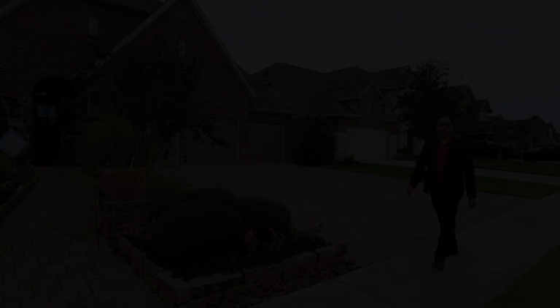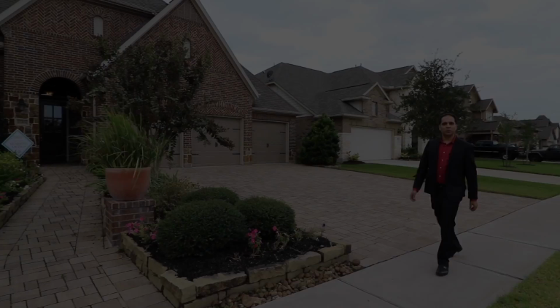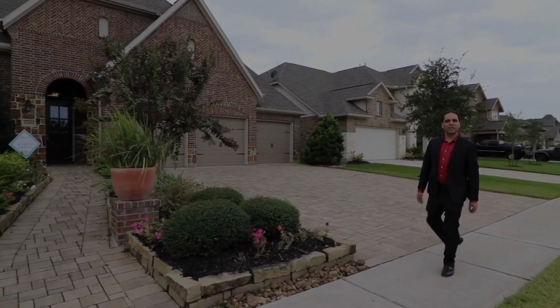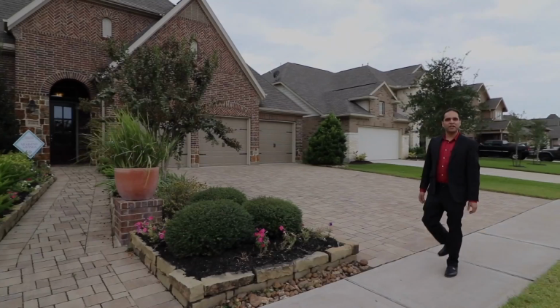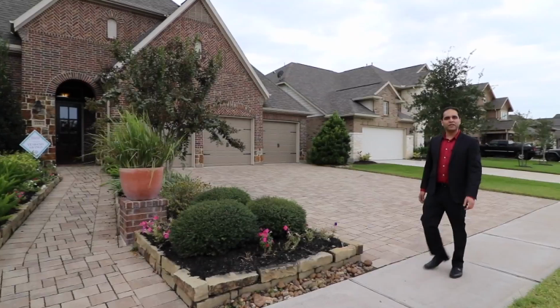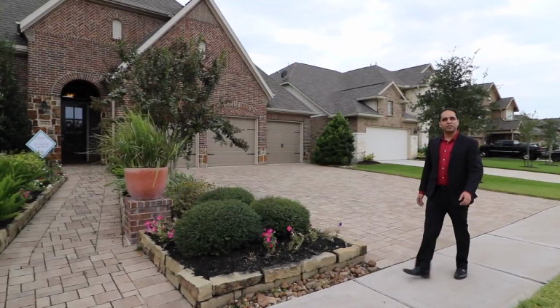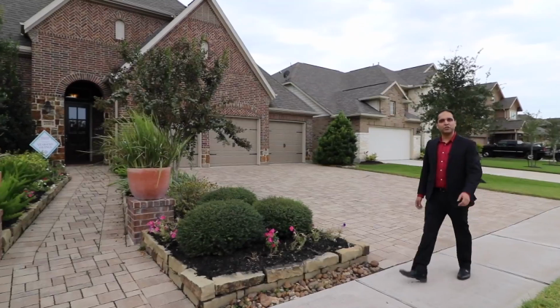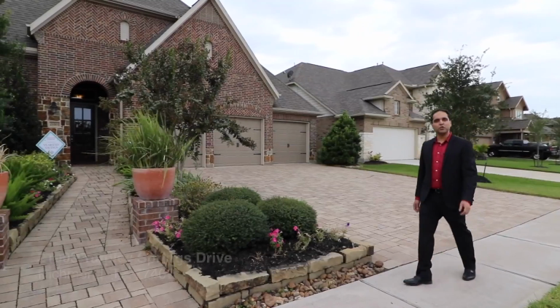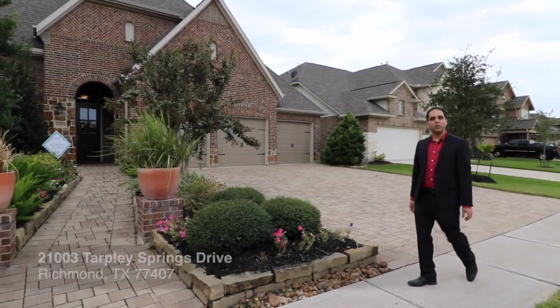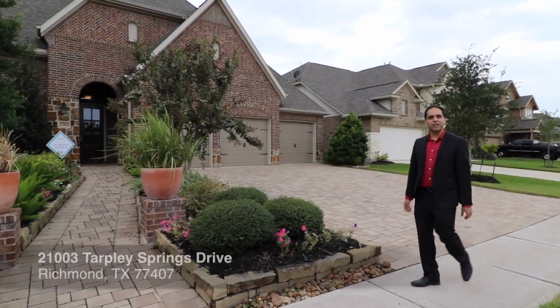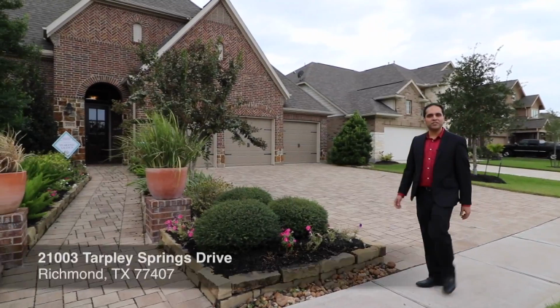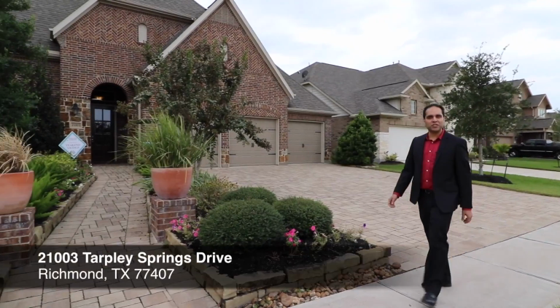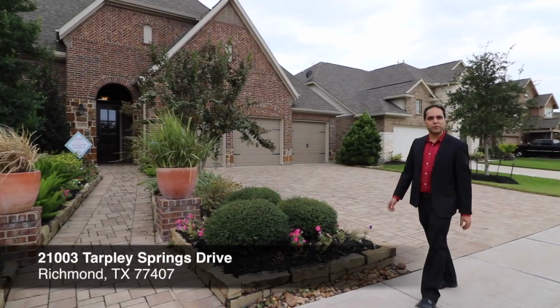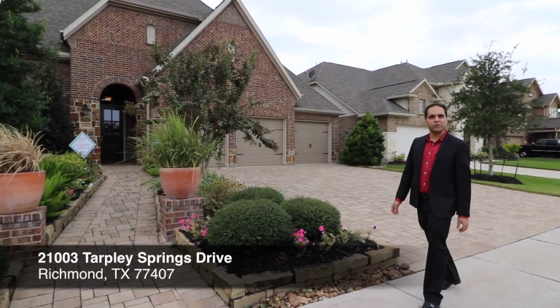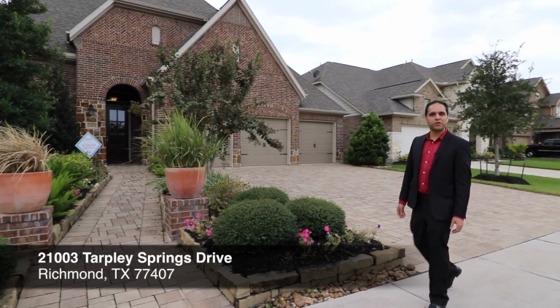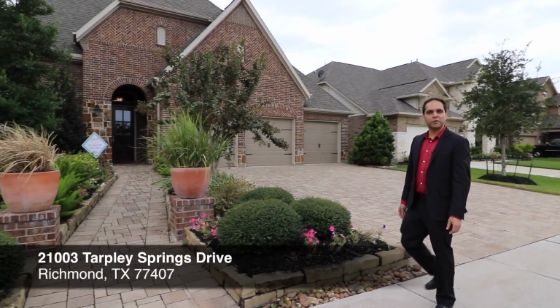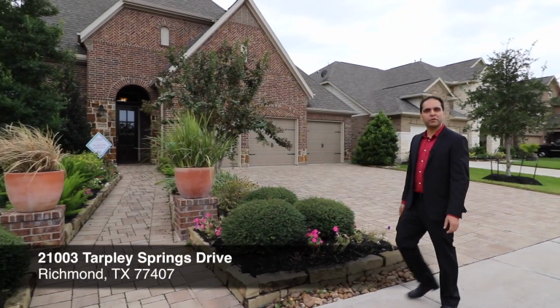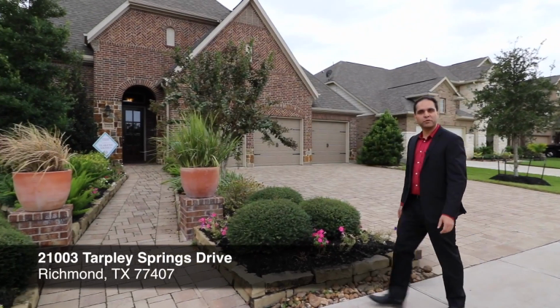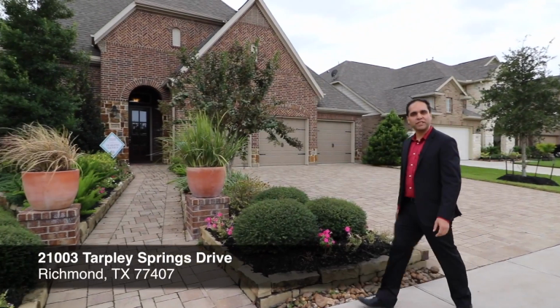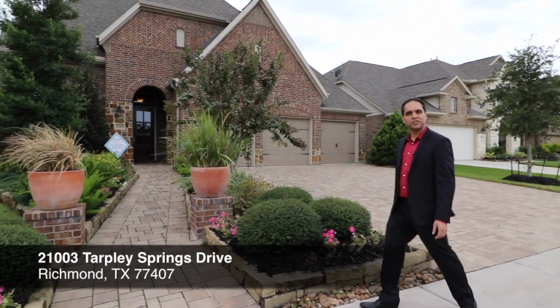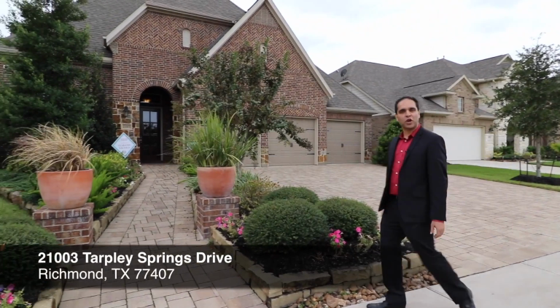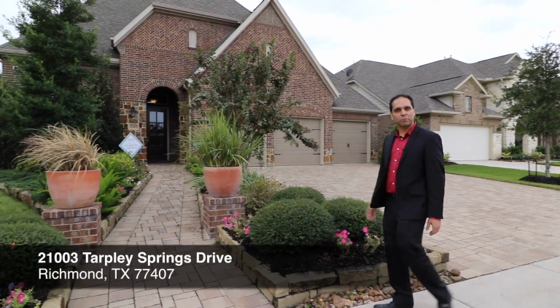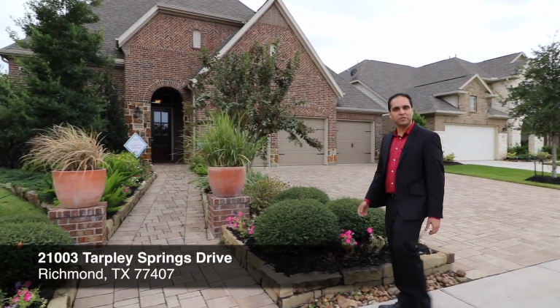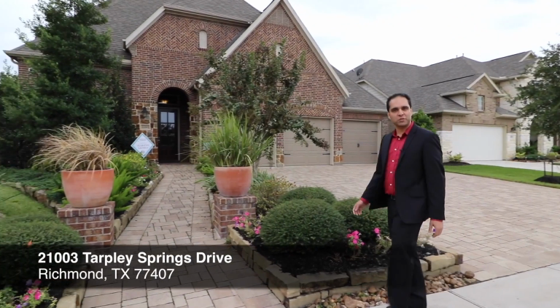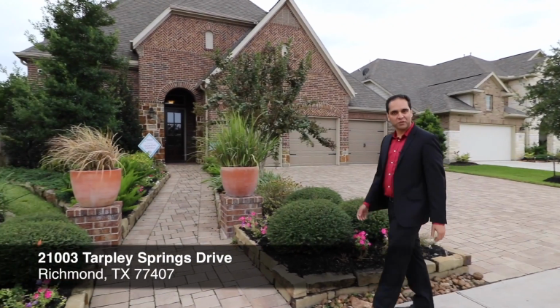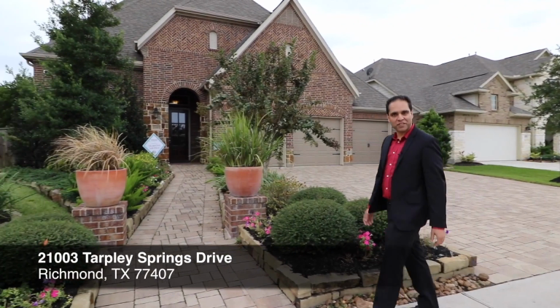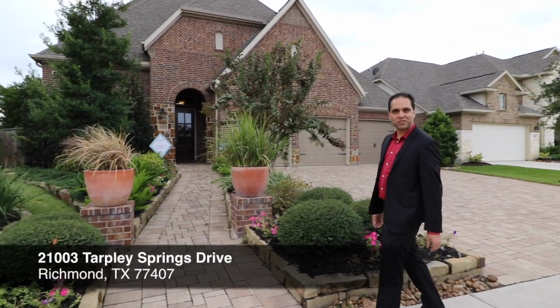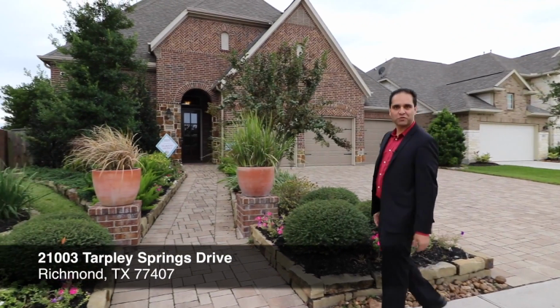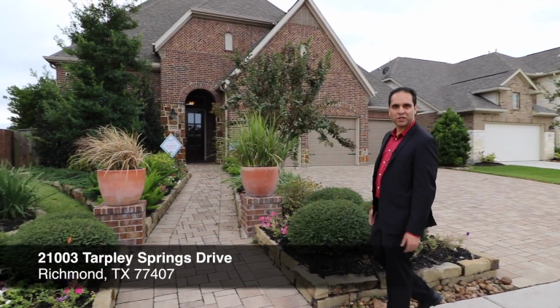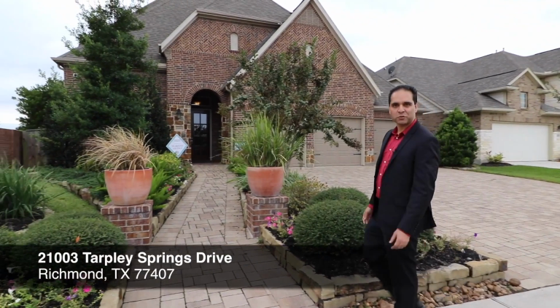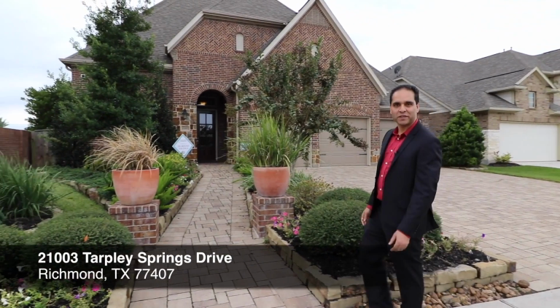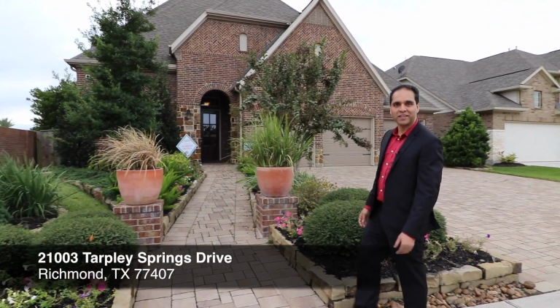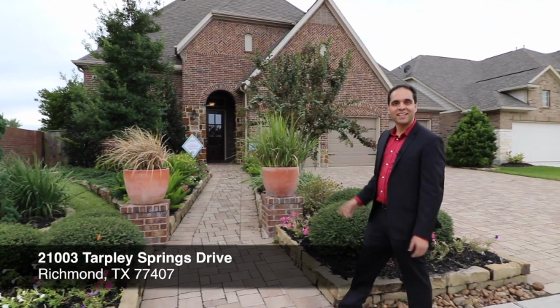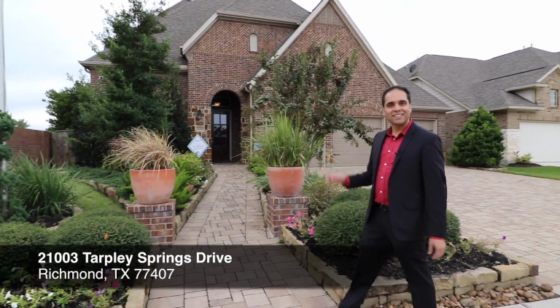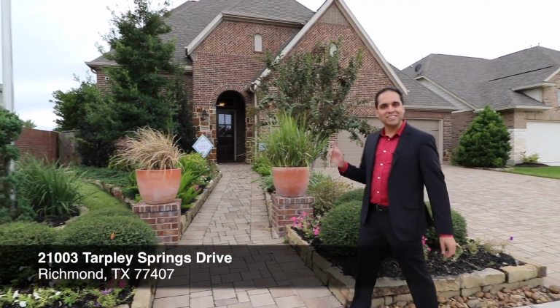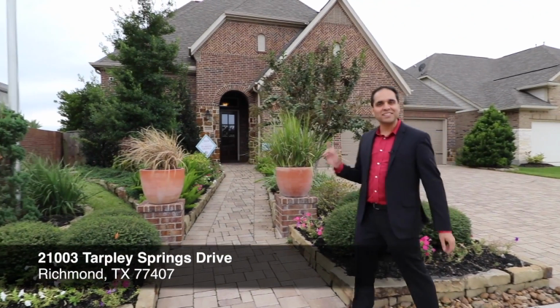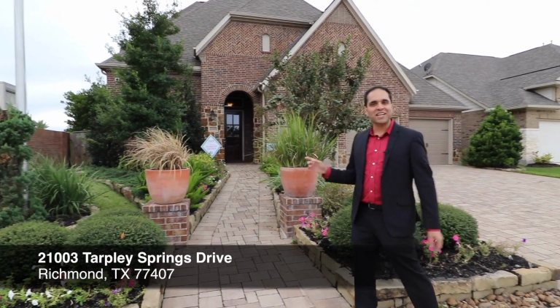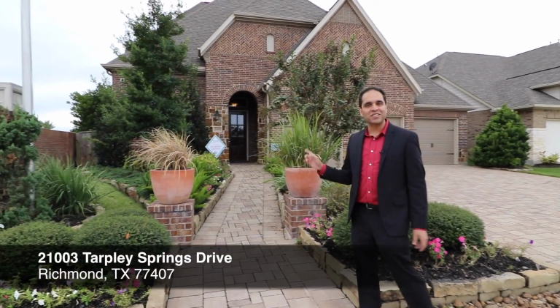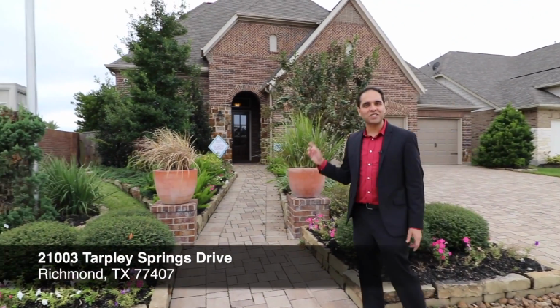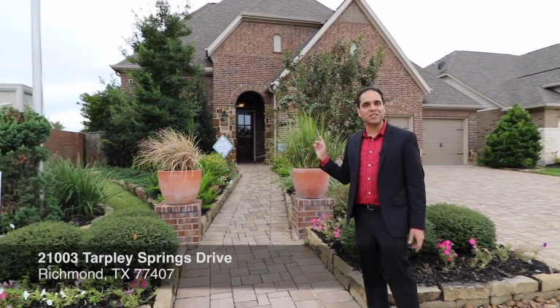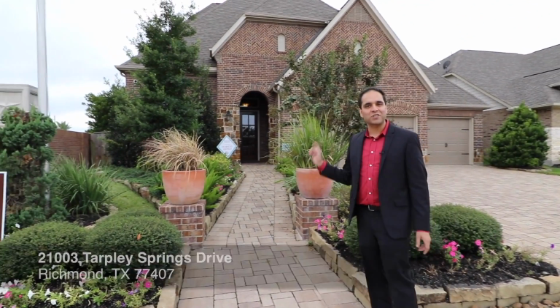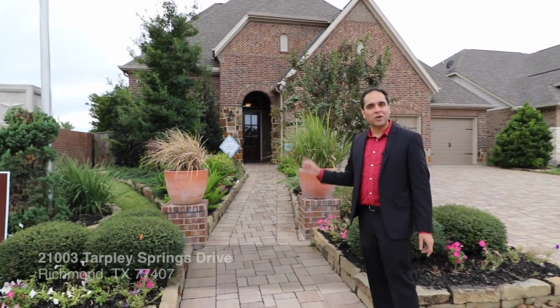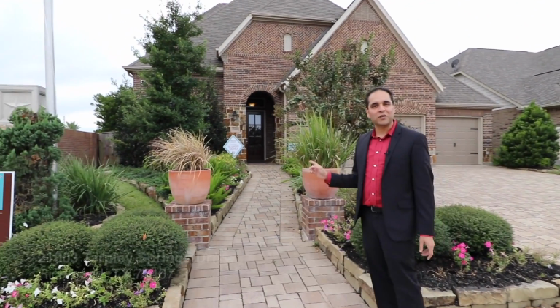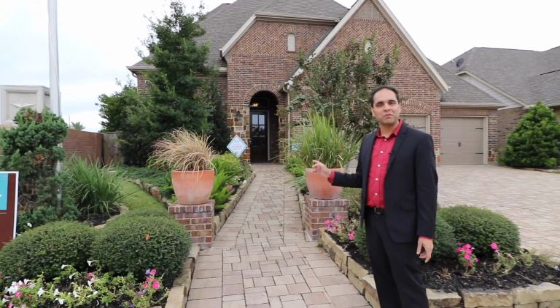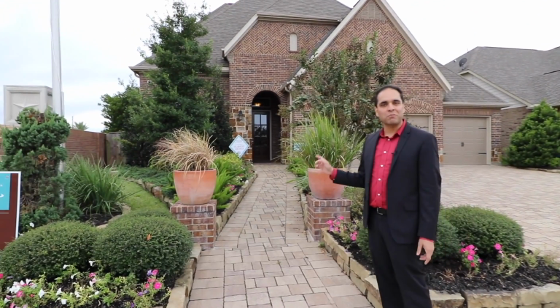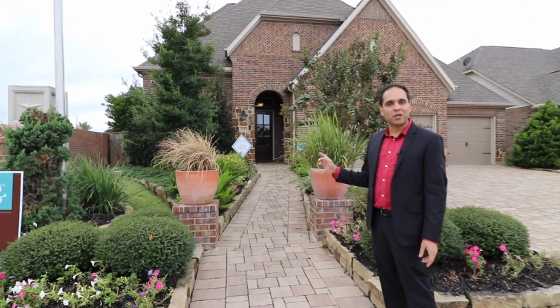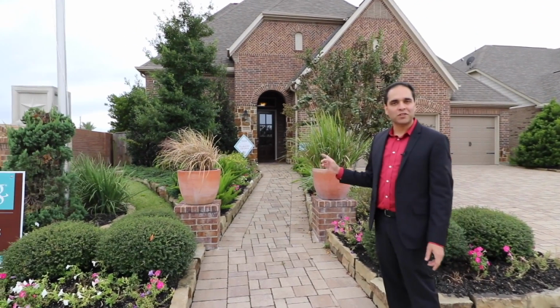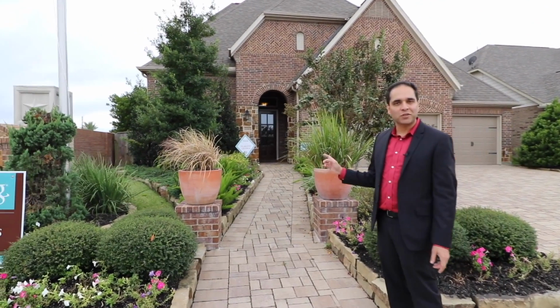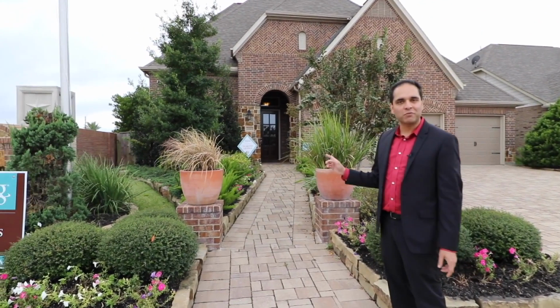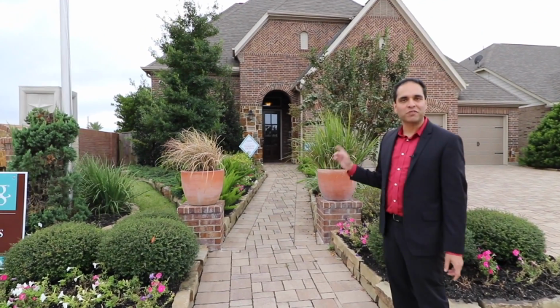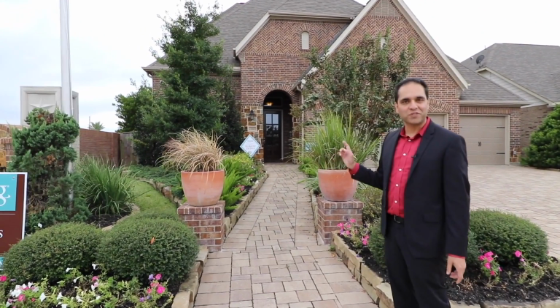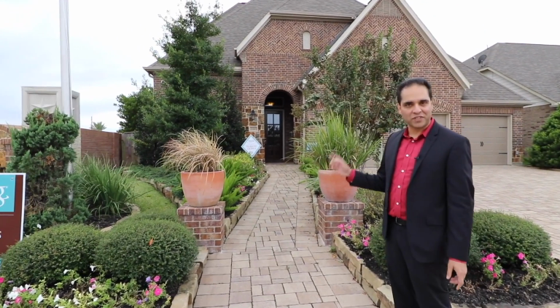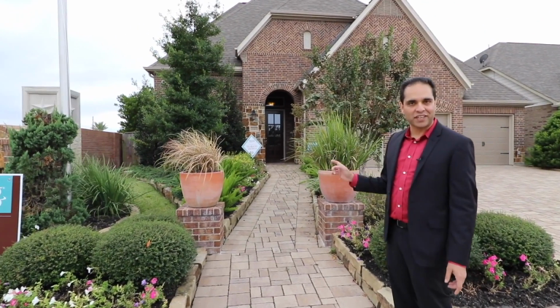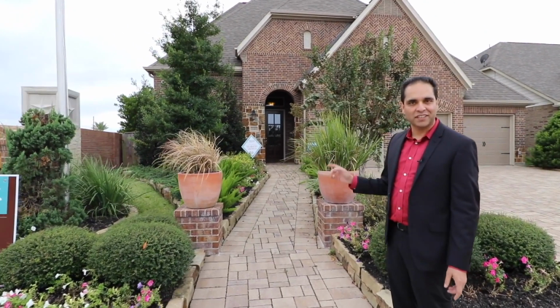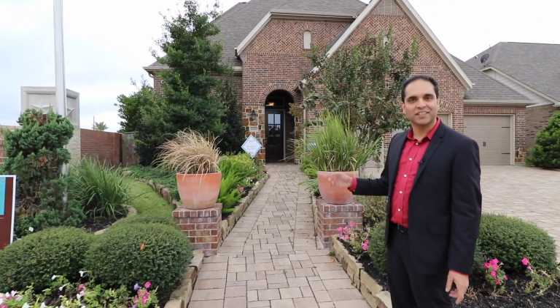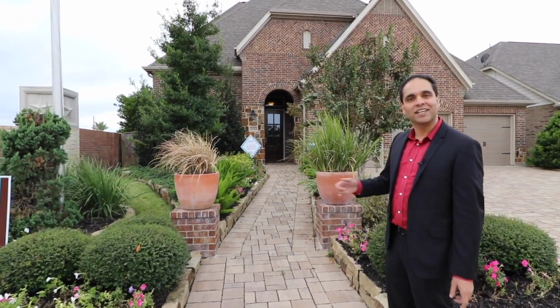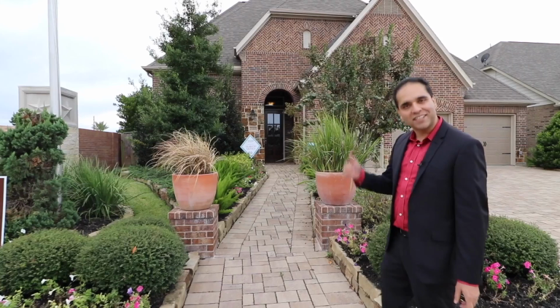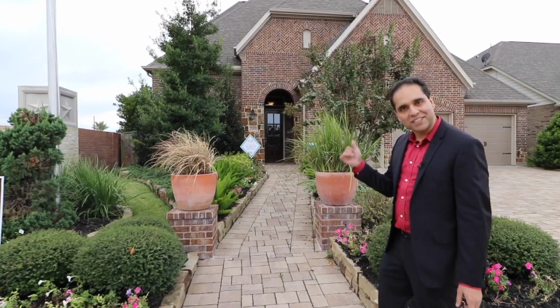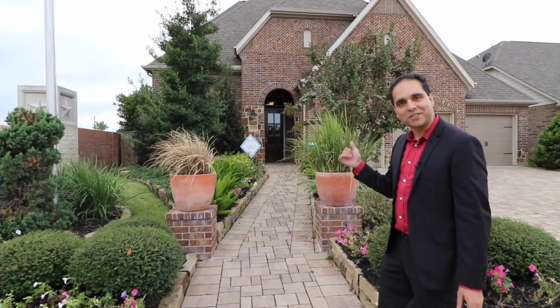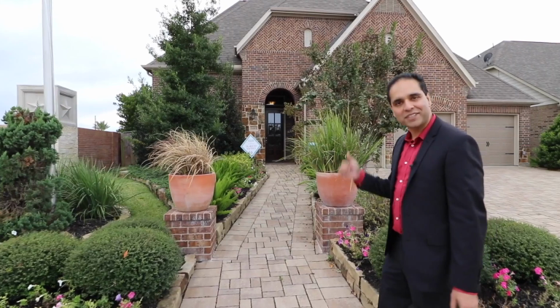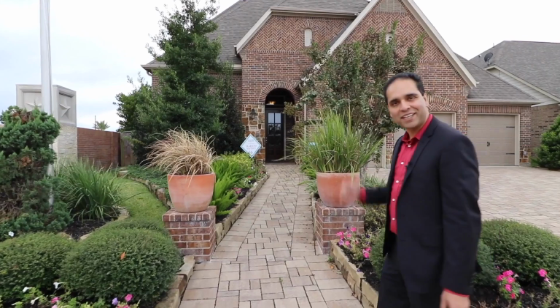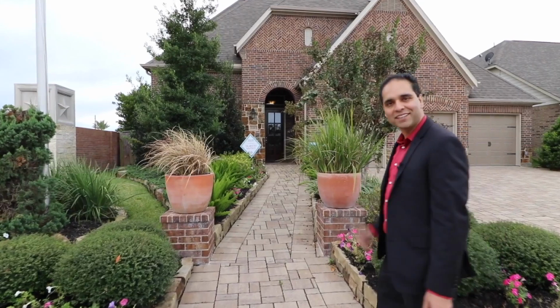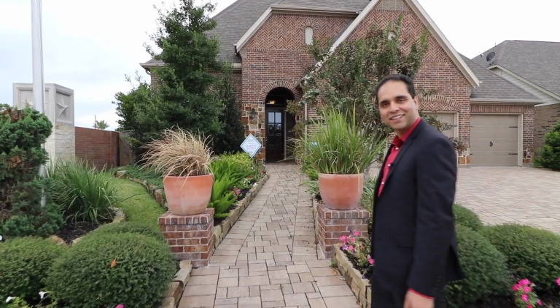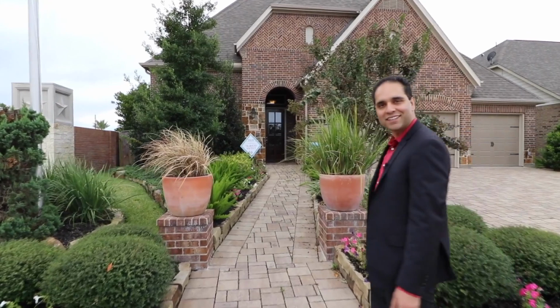We're here at 21003 Tarpley Springs in Richmond. This is actually the Darling model home for sale. Let's go take a look.